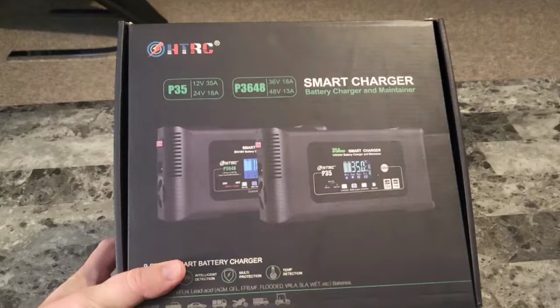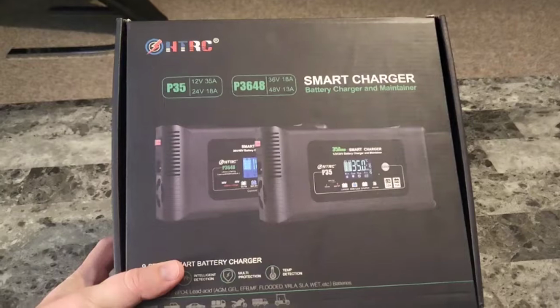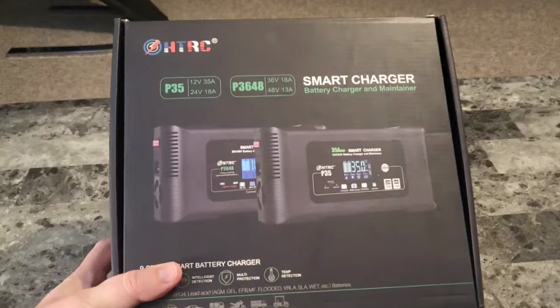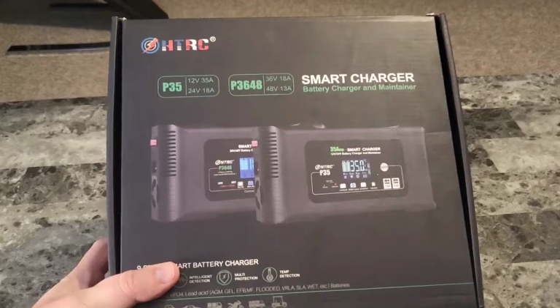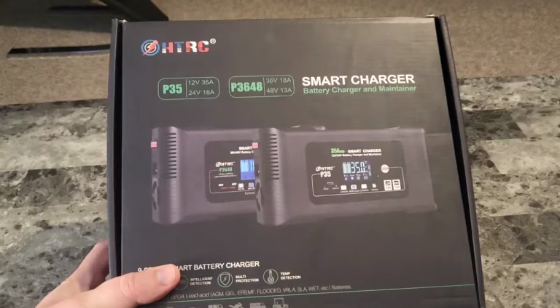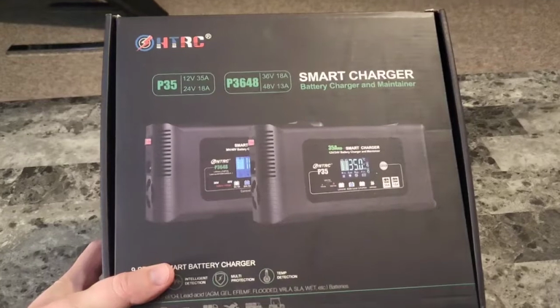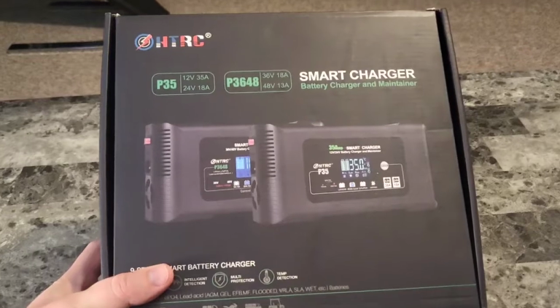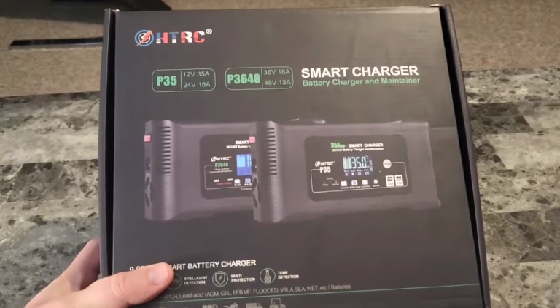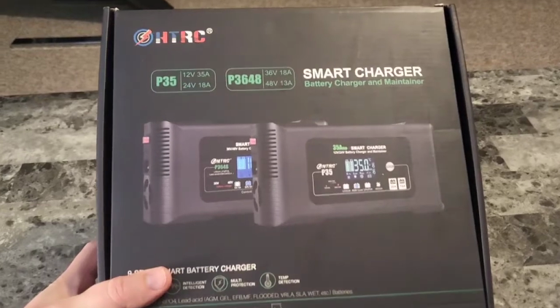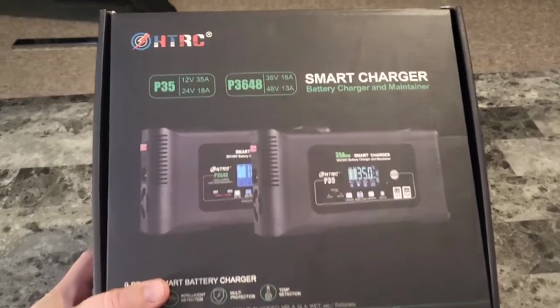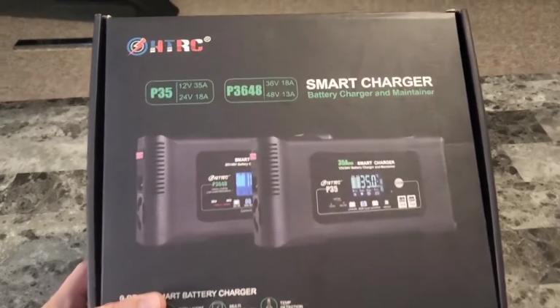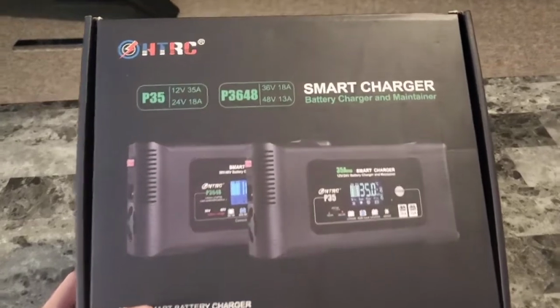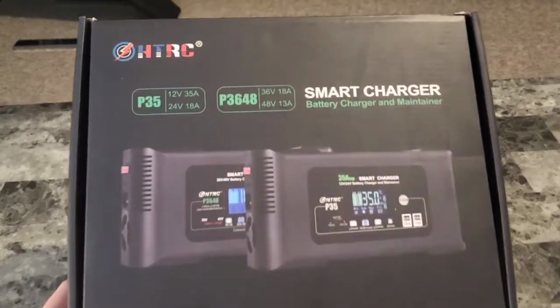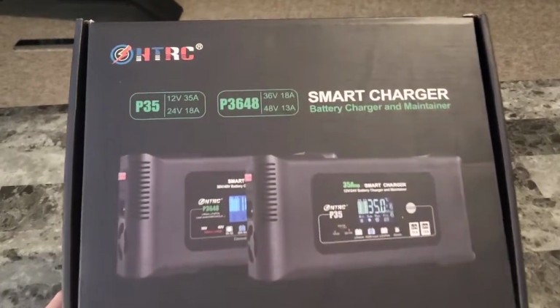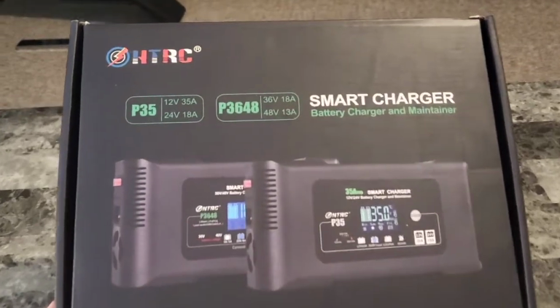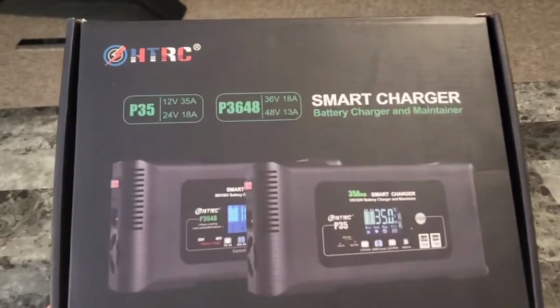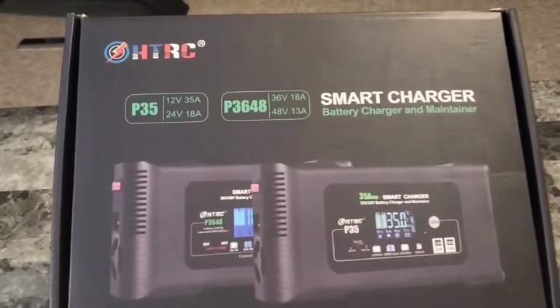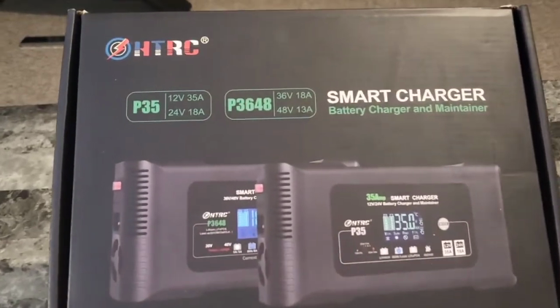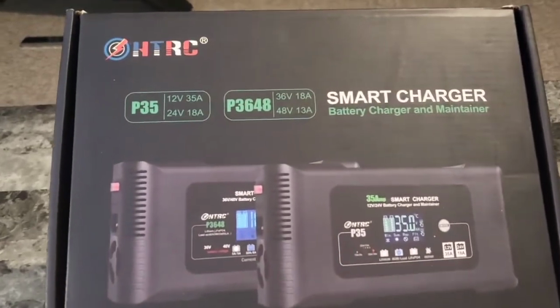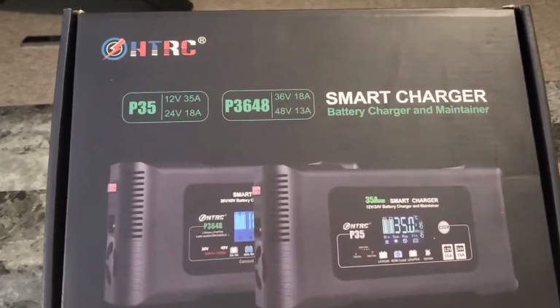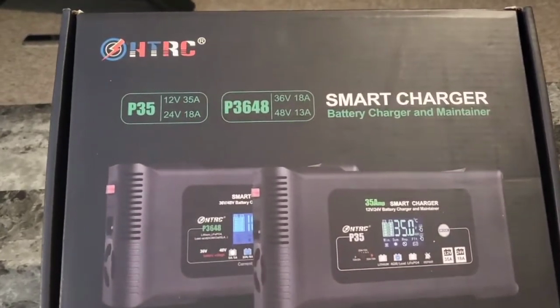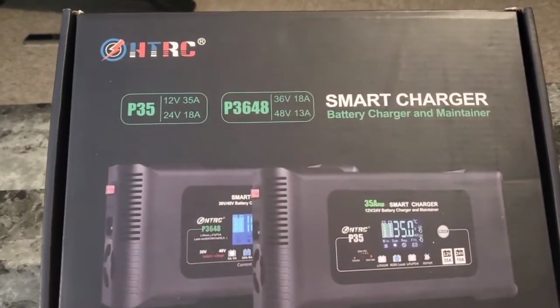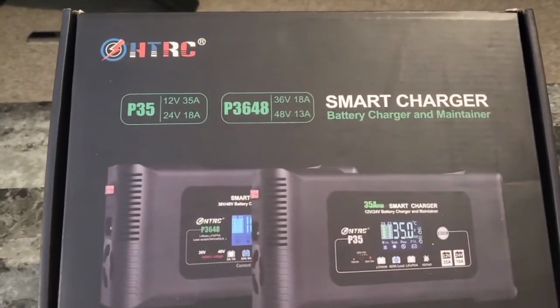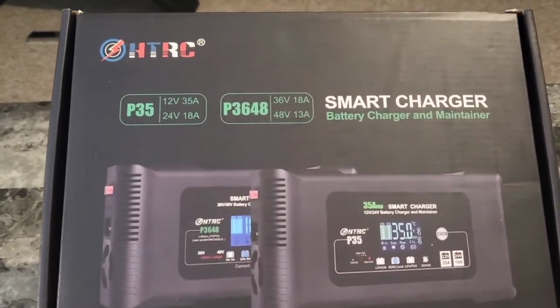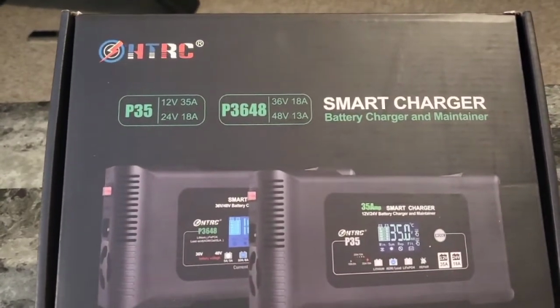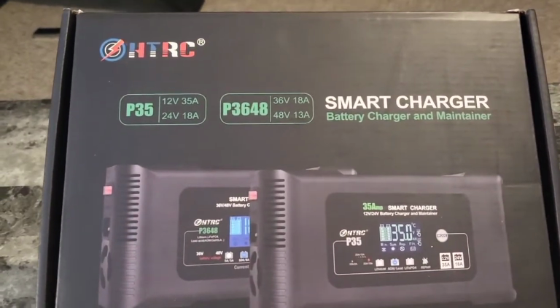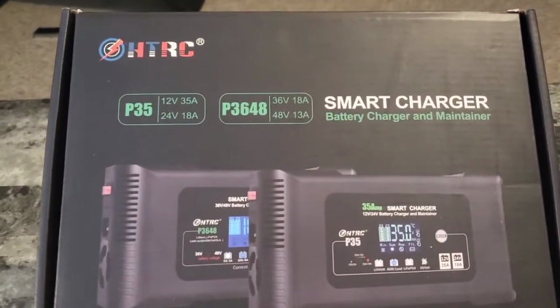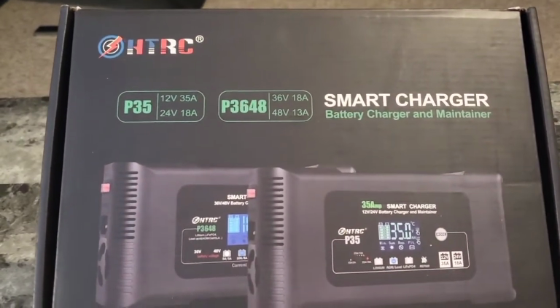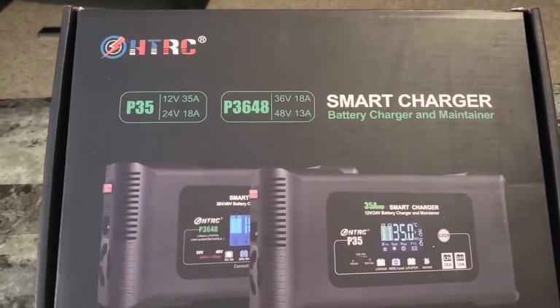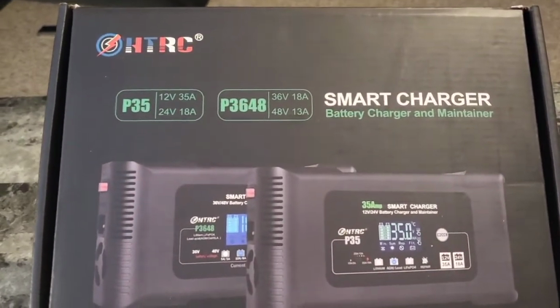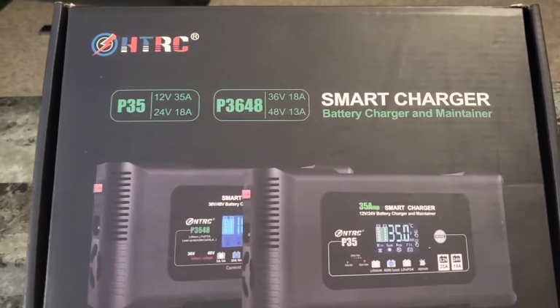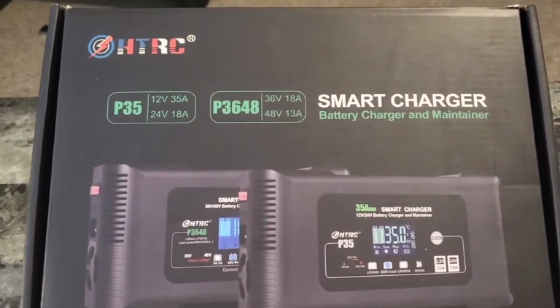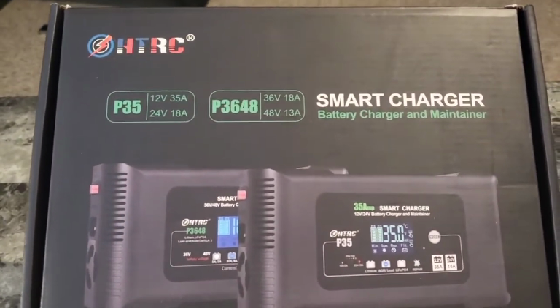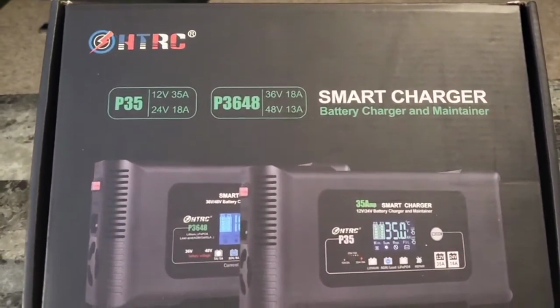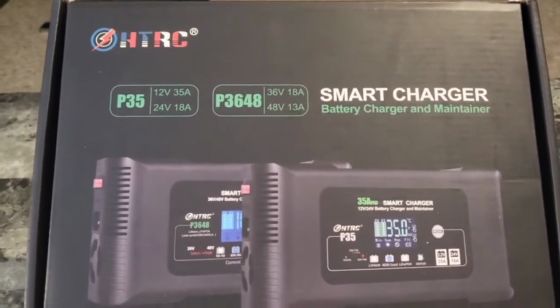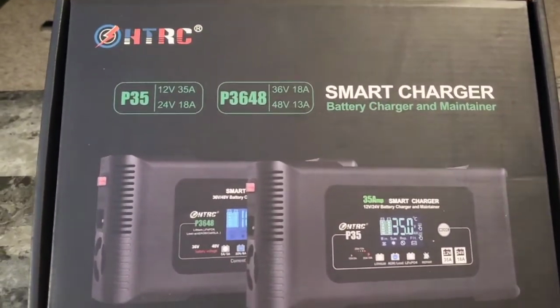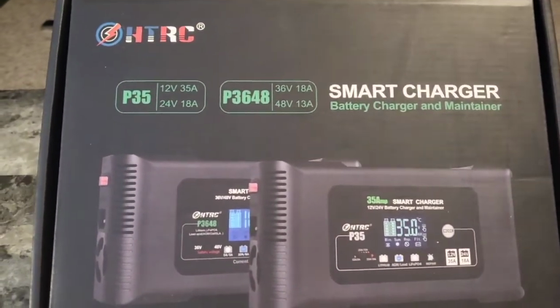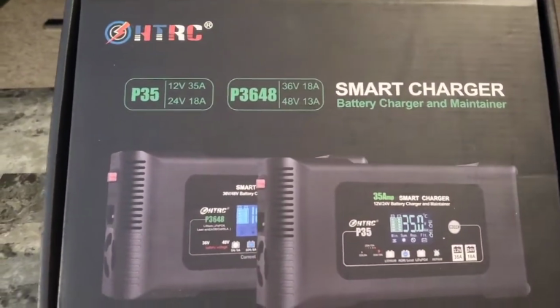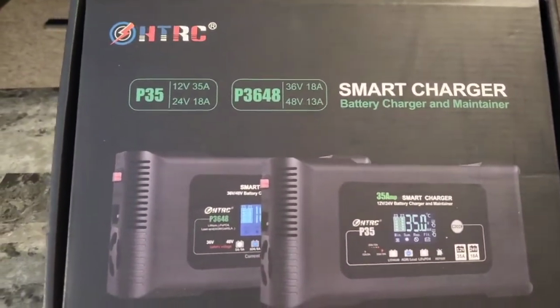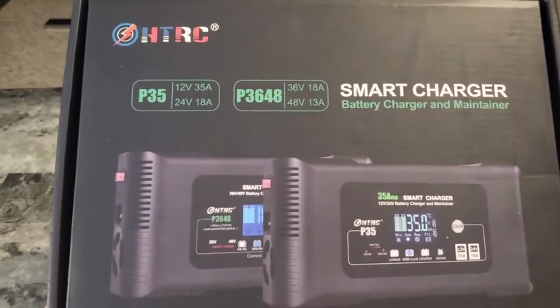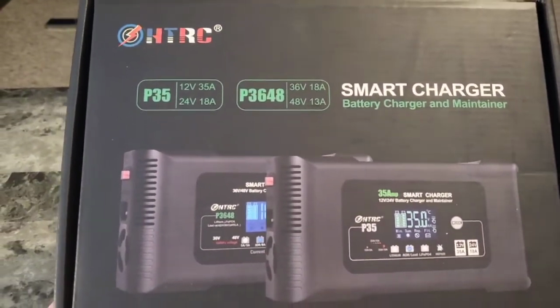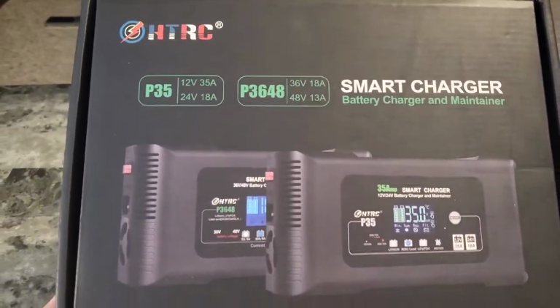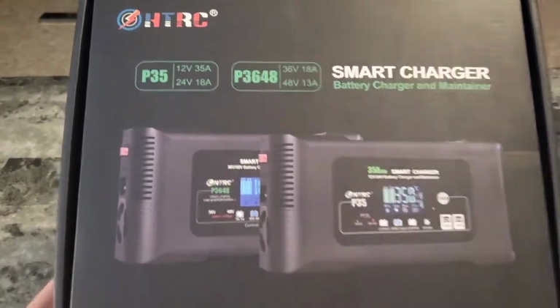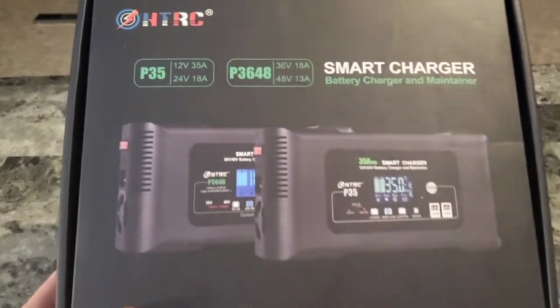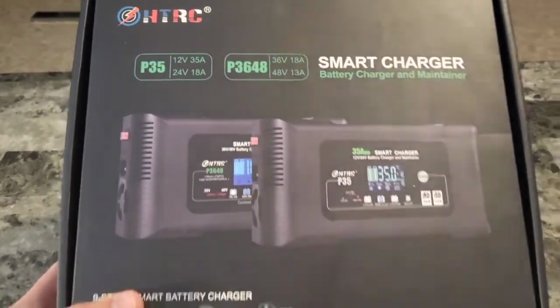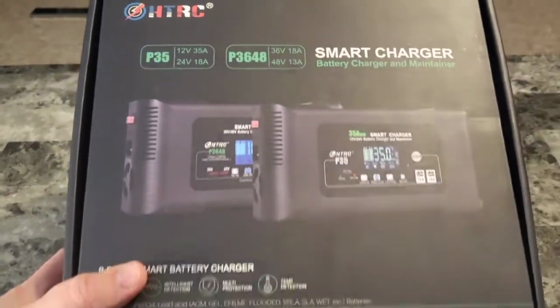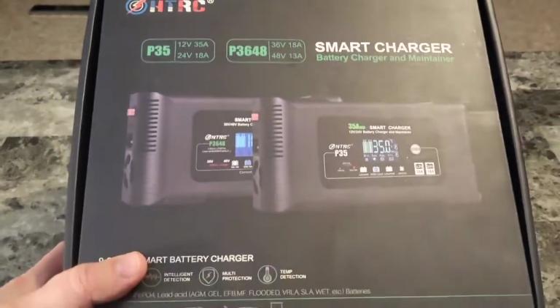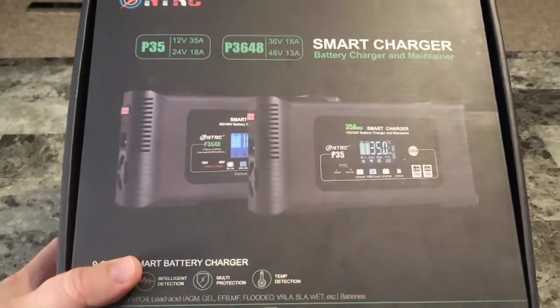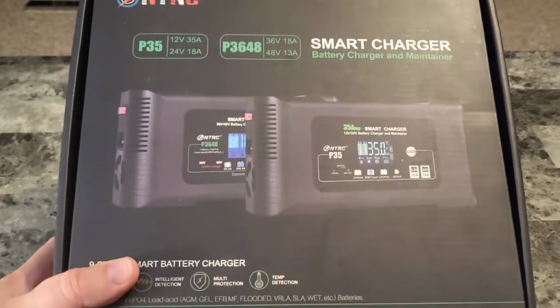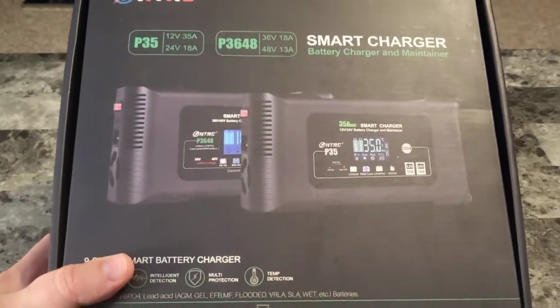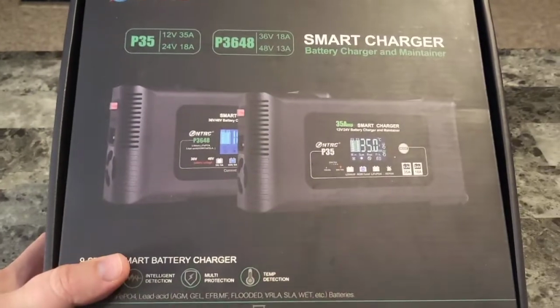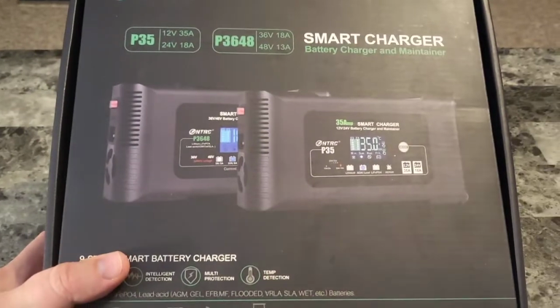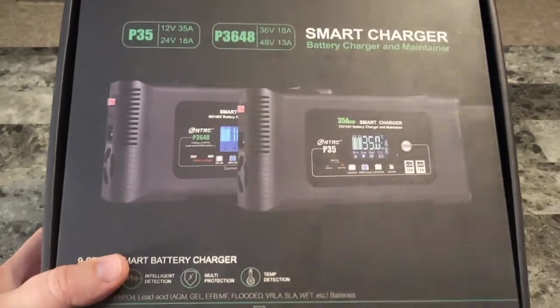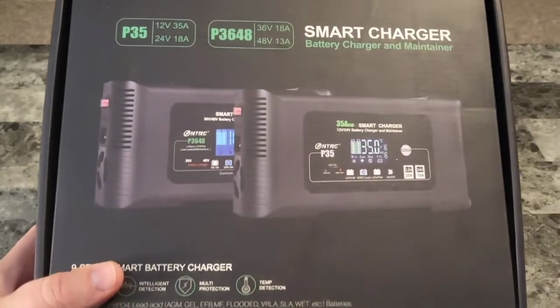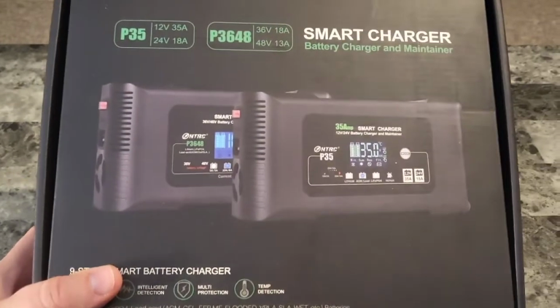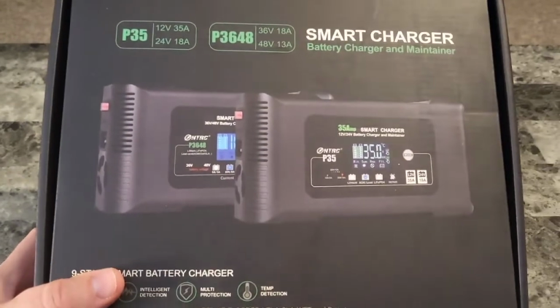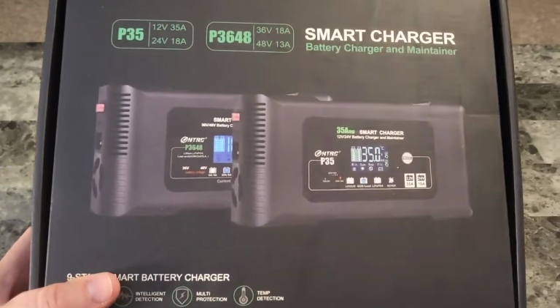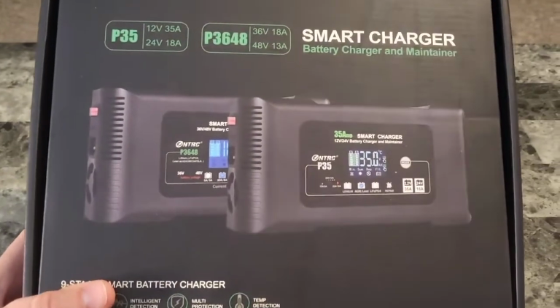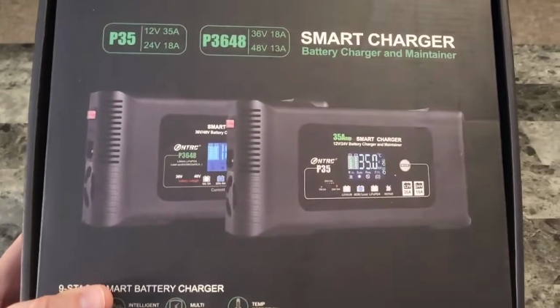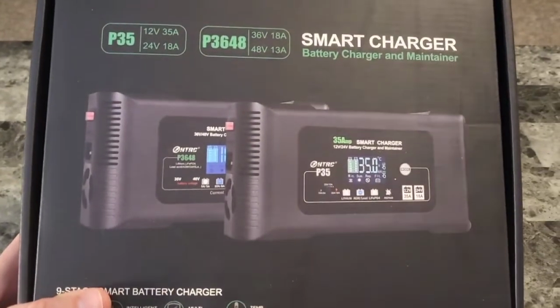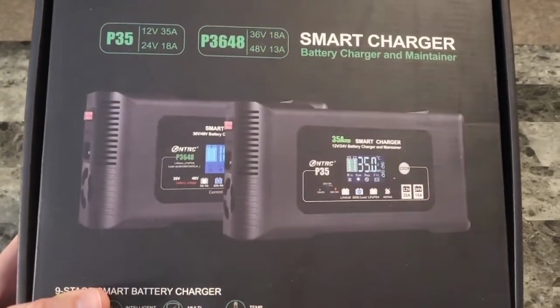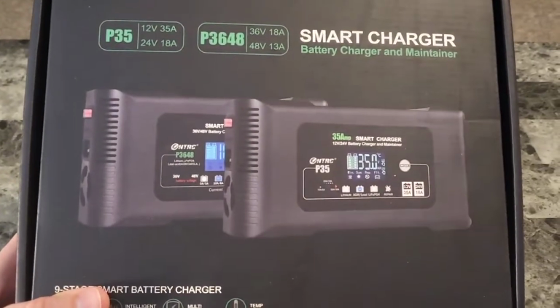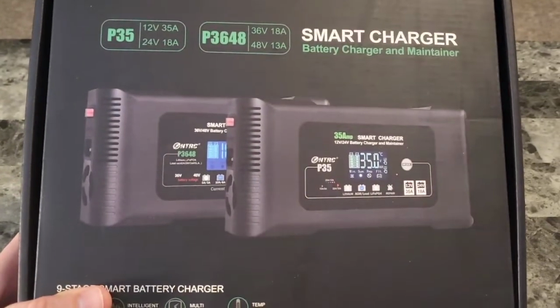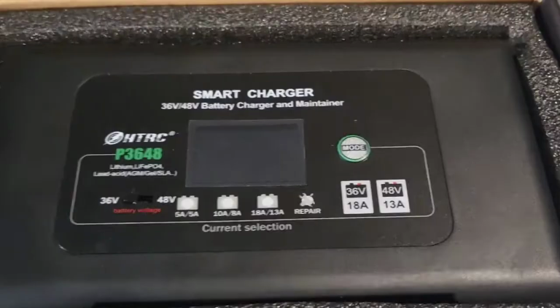What's up guys? I'm Mr. Alan Seam. We're checking out the Smart Battery Charger Maintainer from HTRC. Let's see what's in the box.